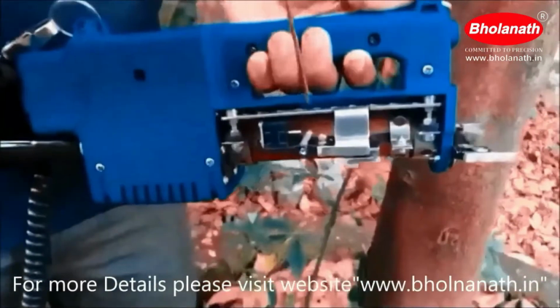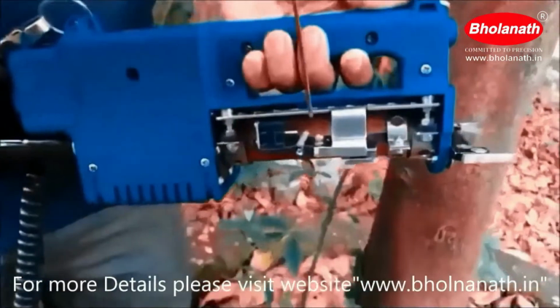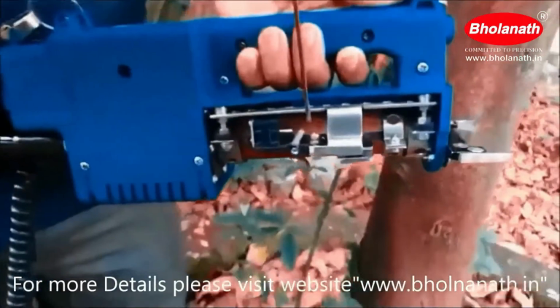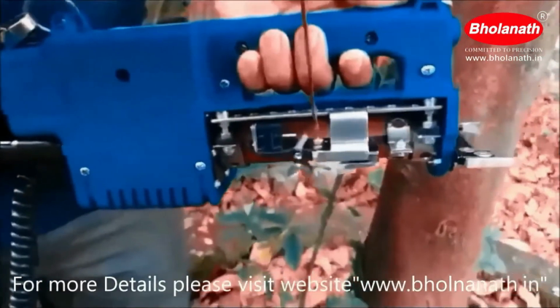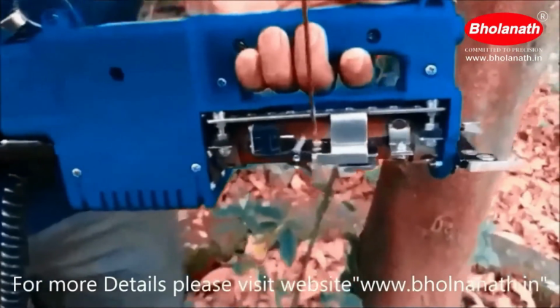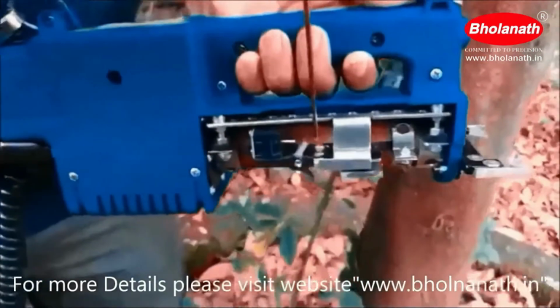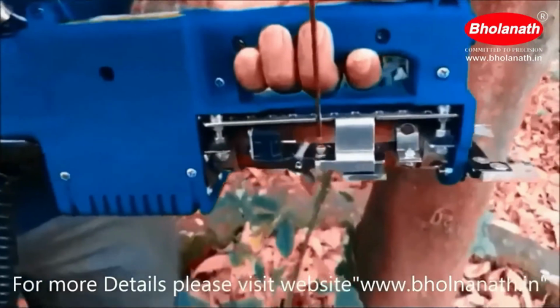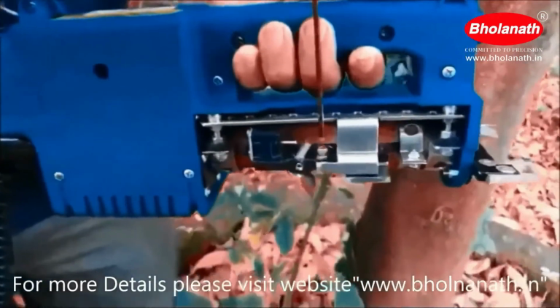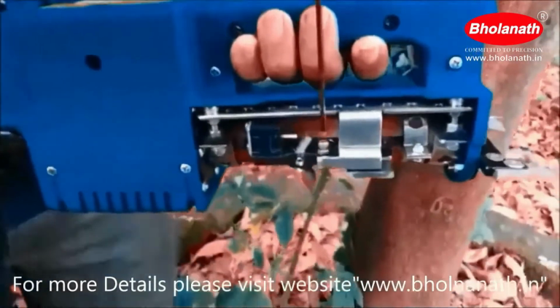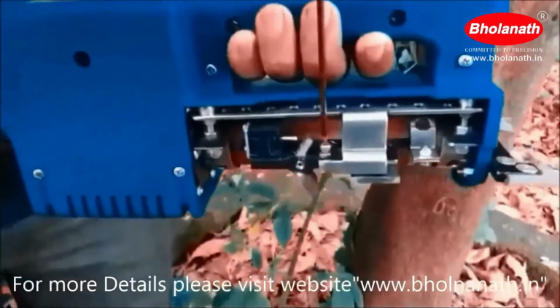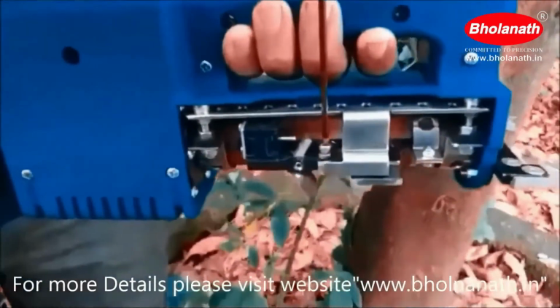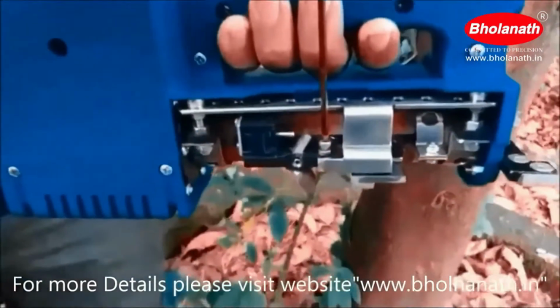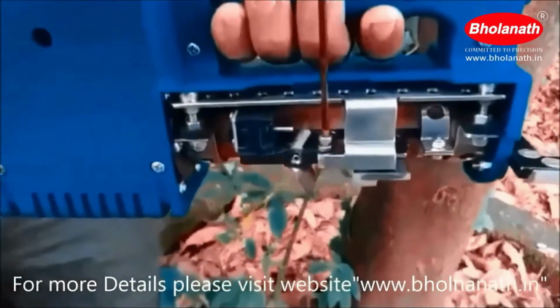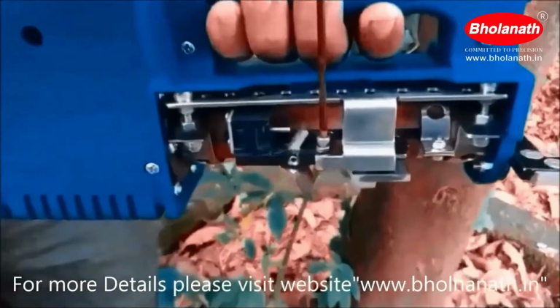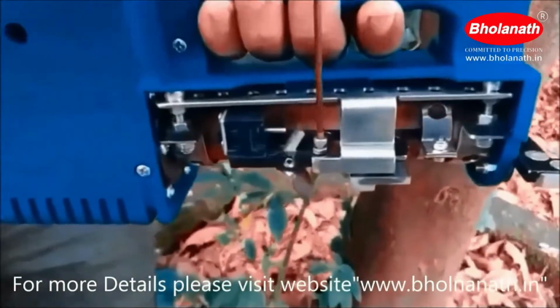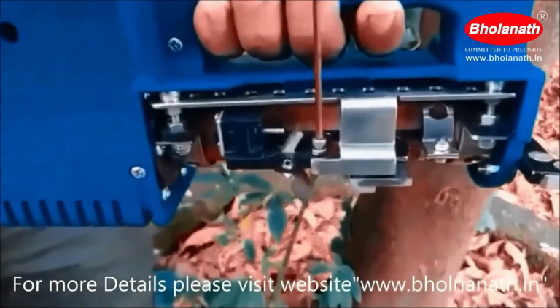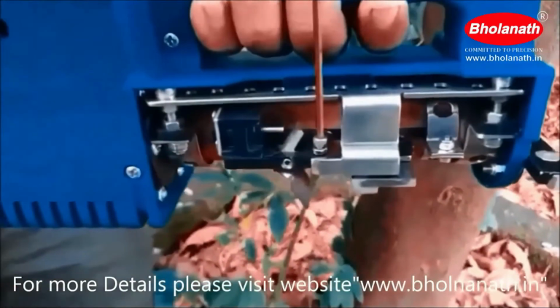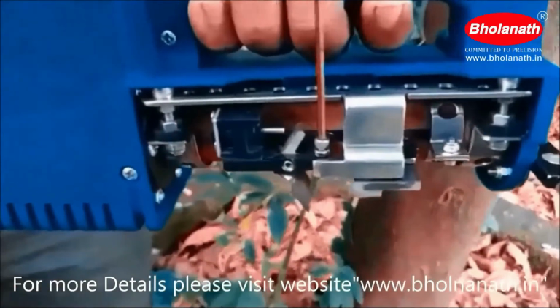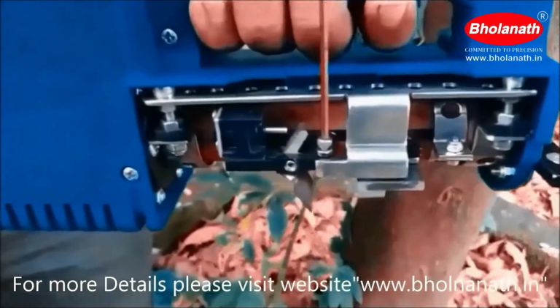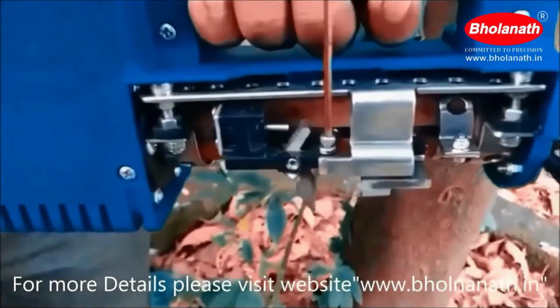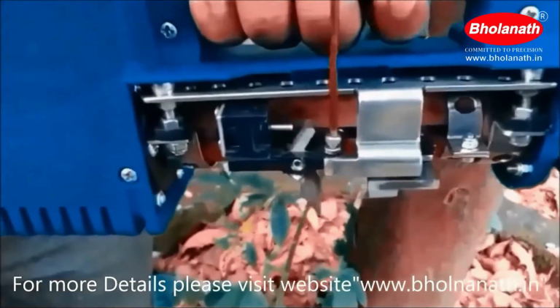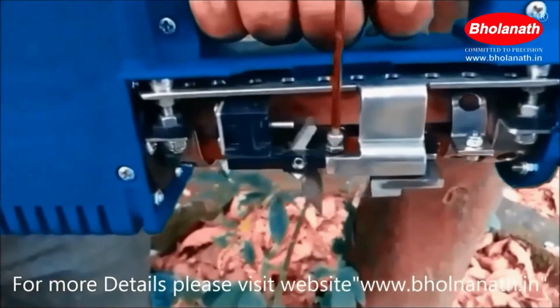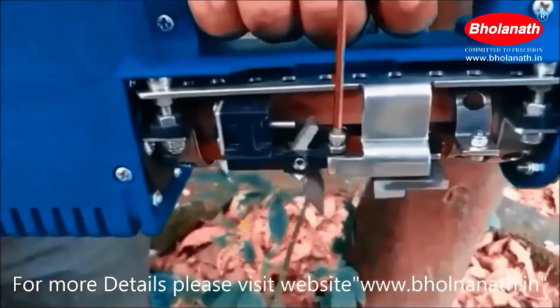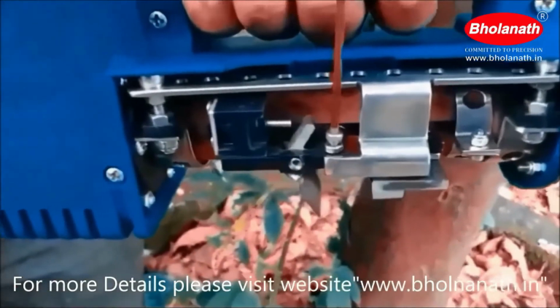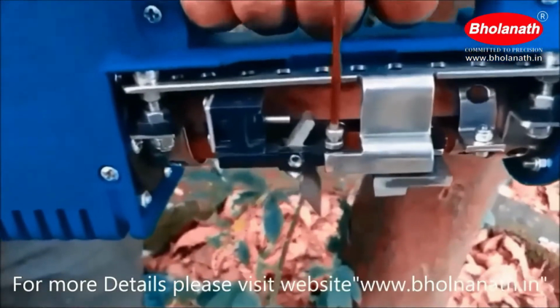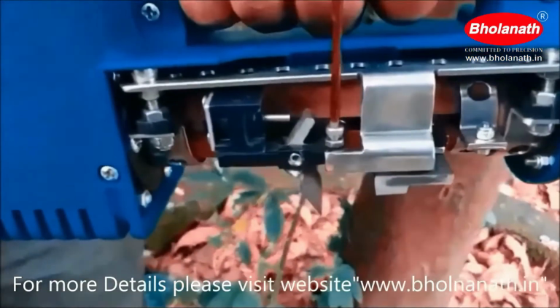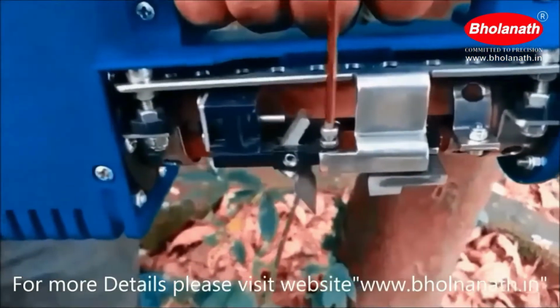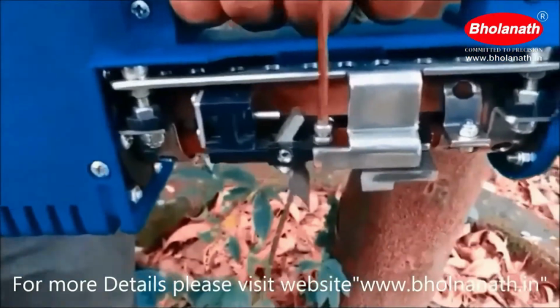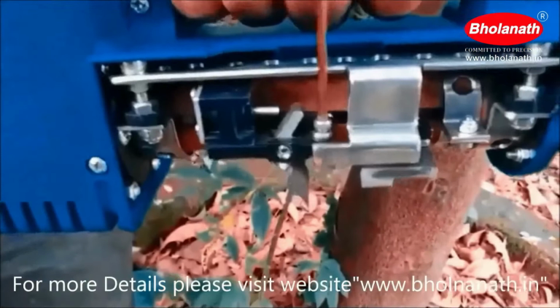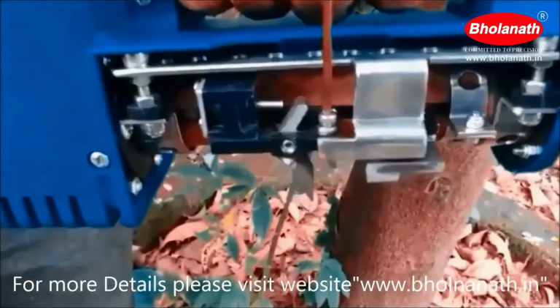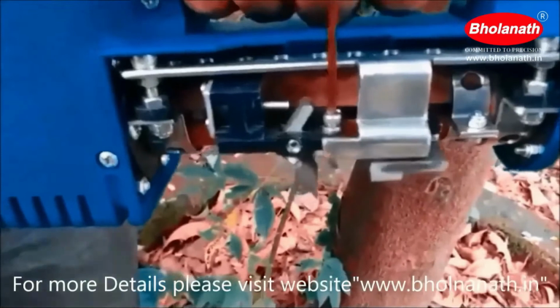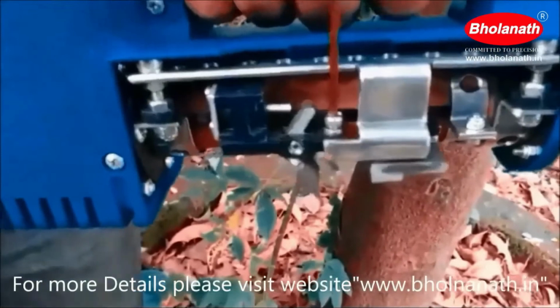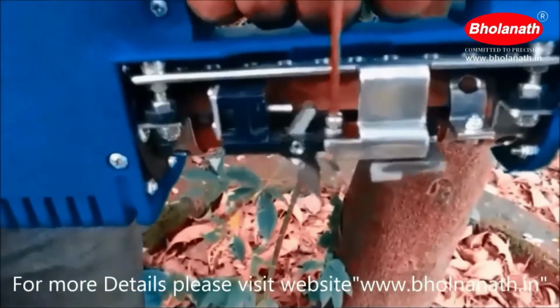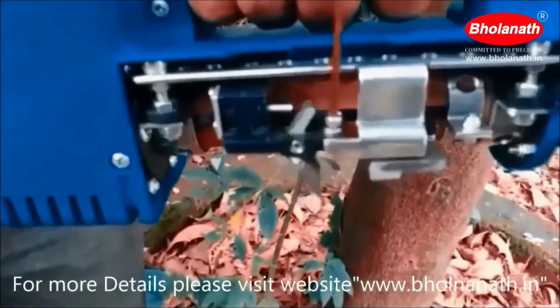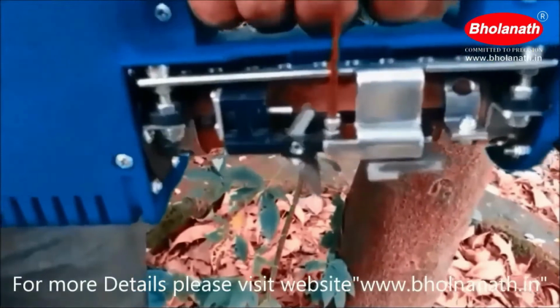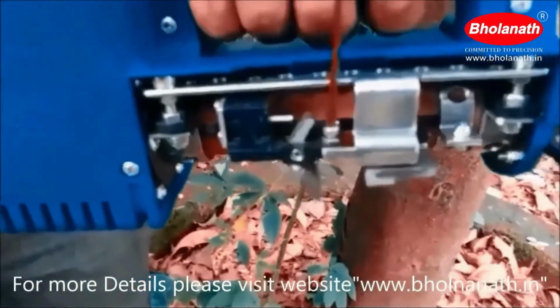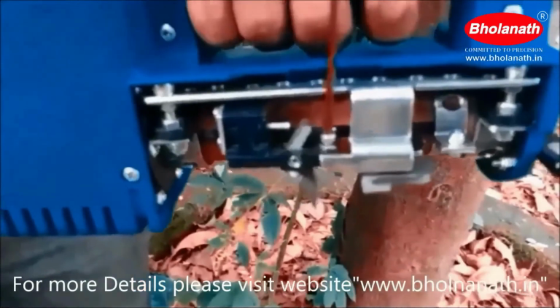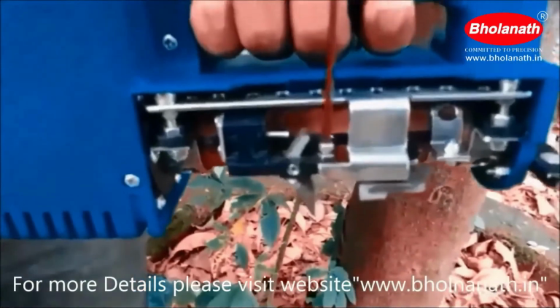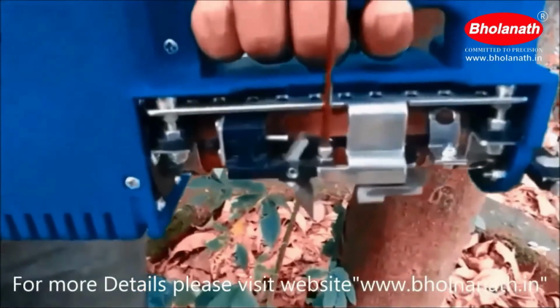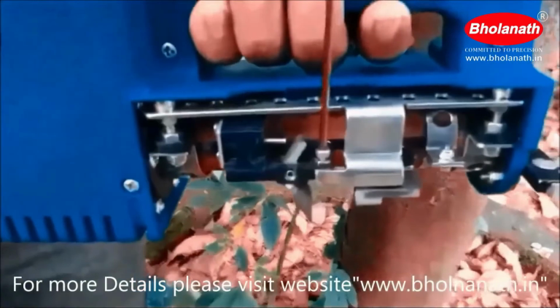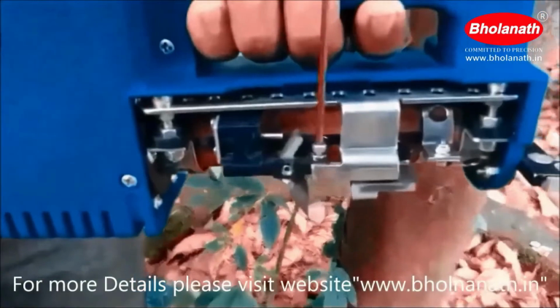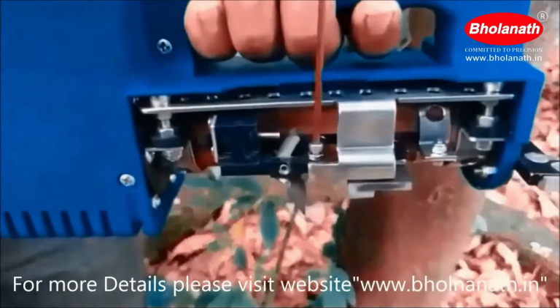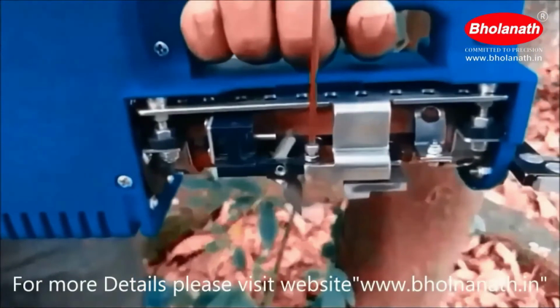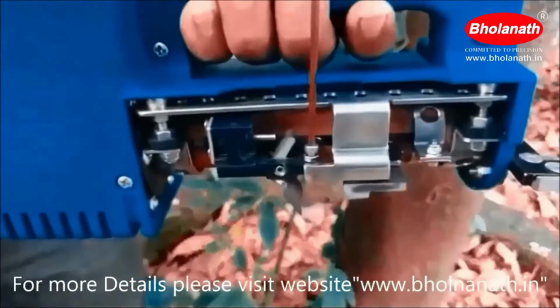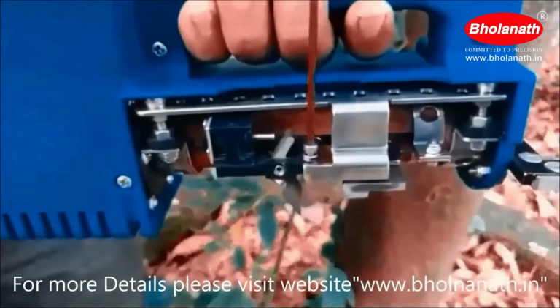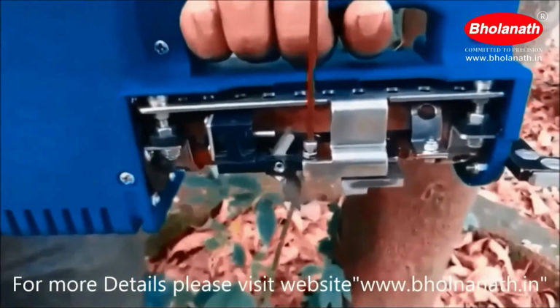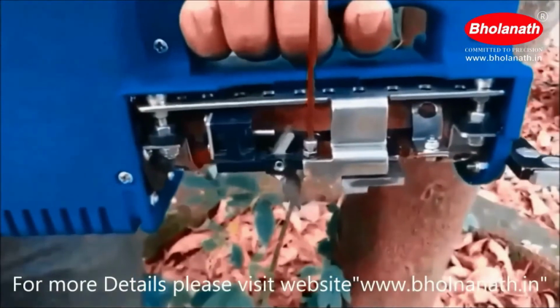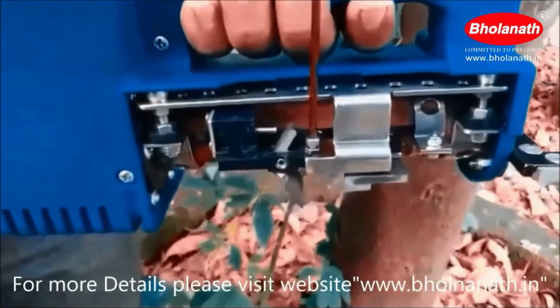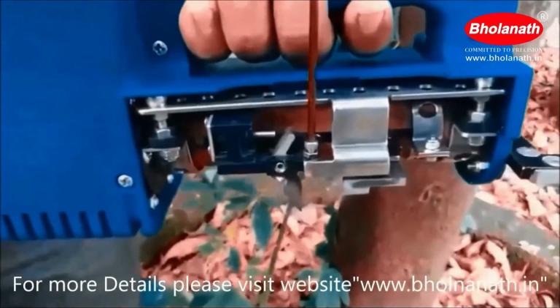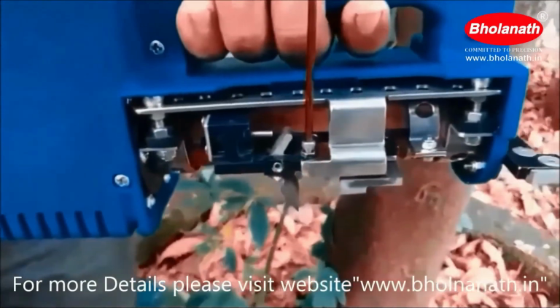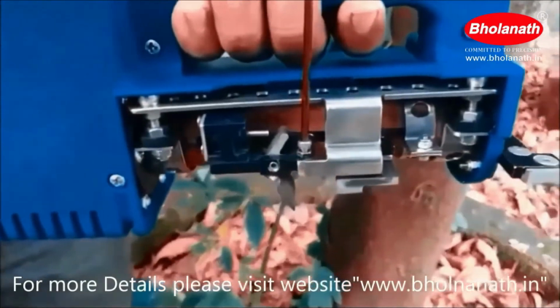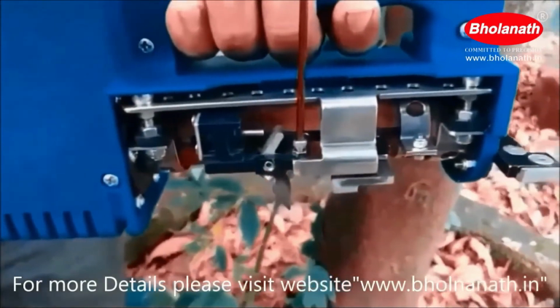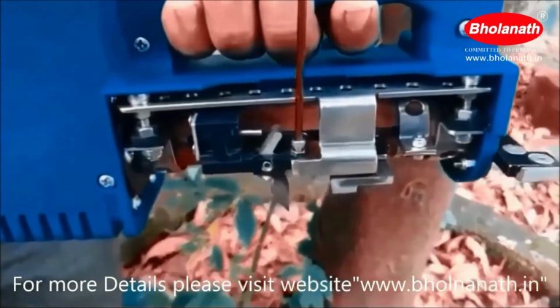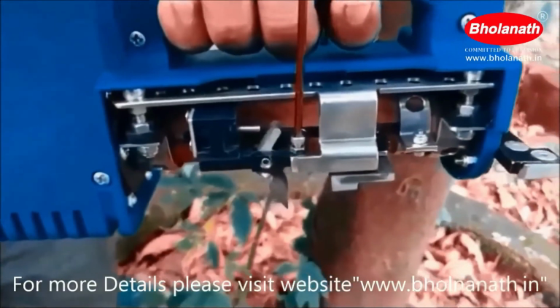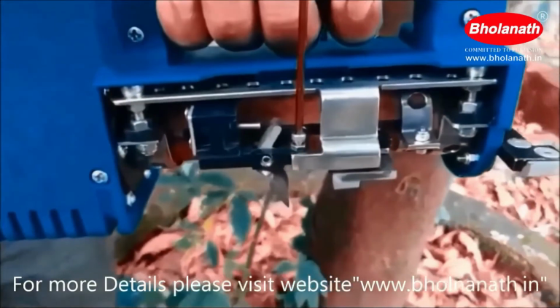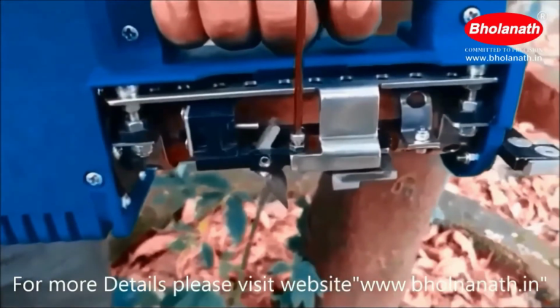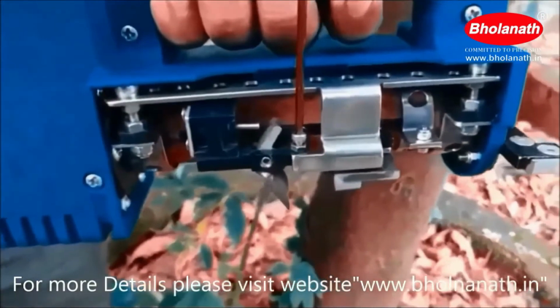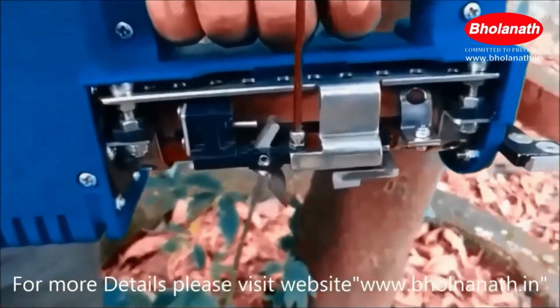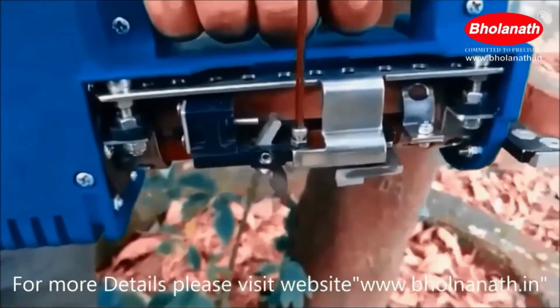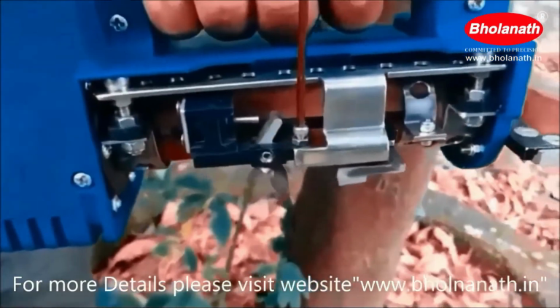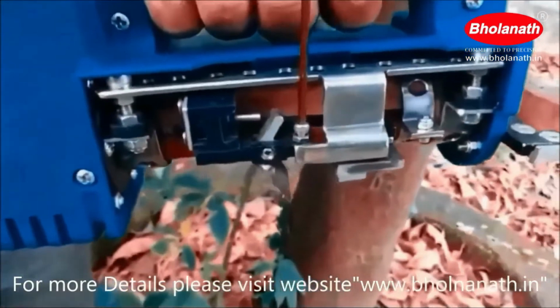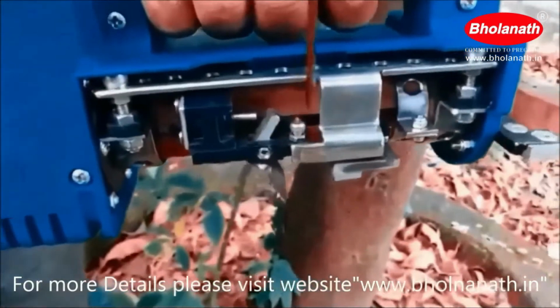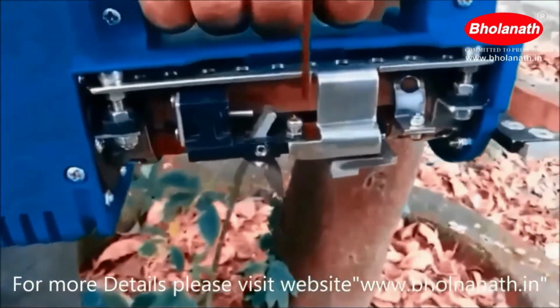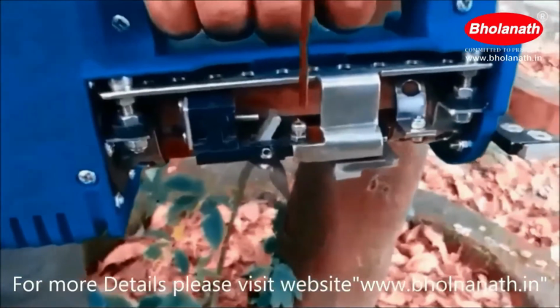The grub screw here is used to set the depth of cut by rotating the screw in the clockwise direction.